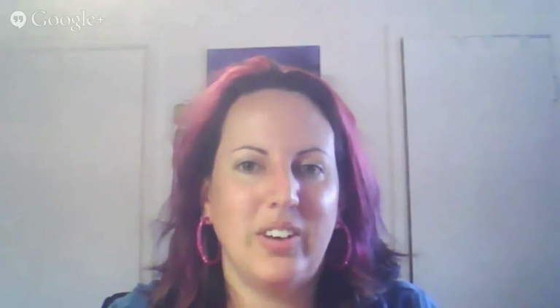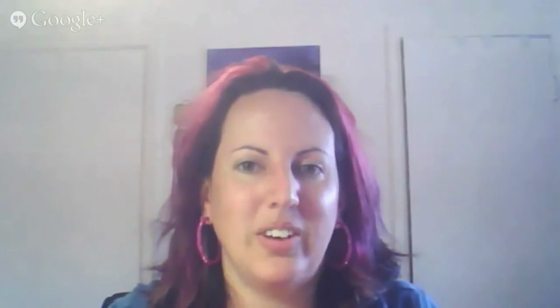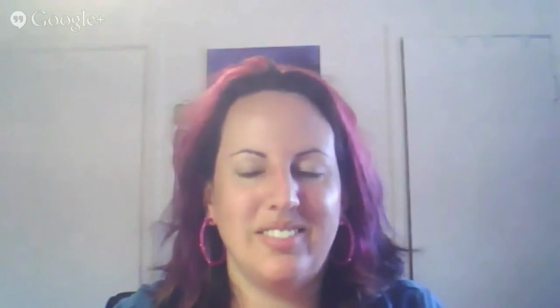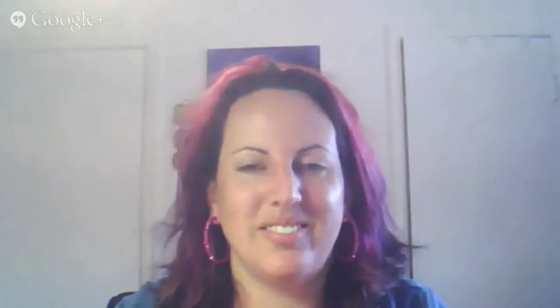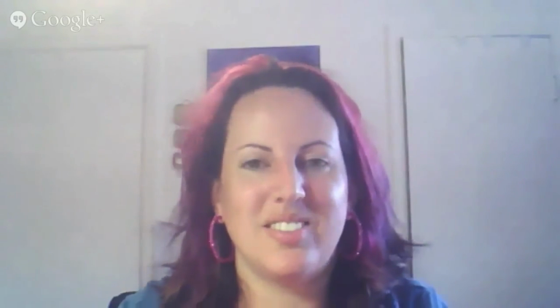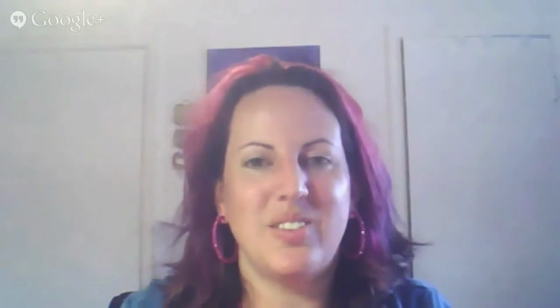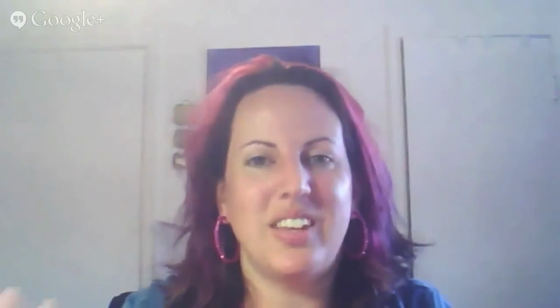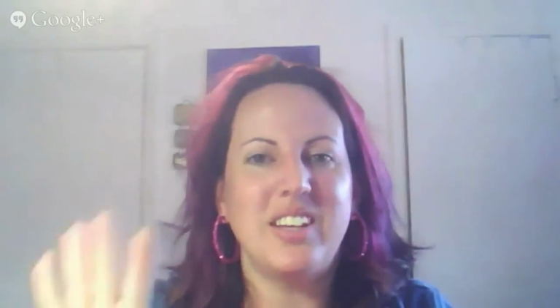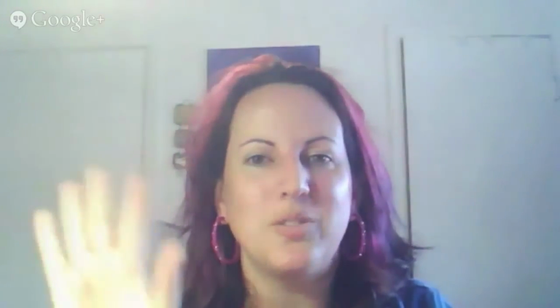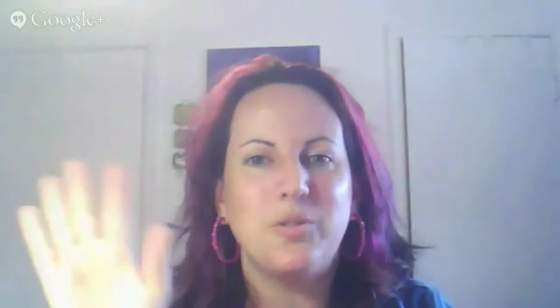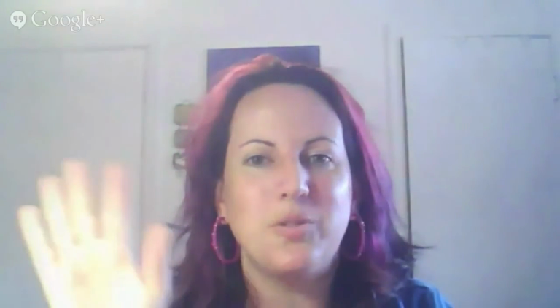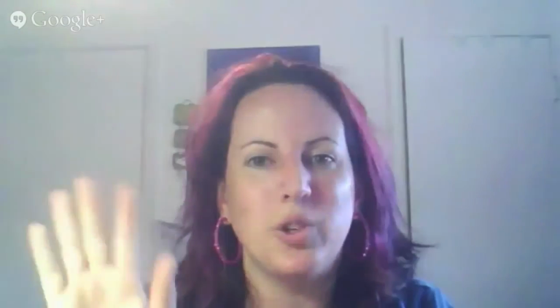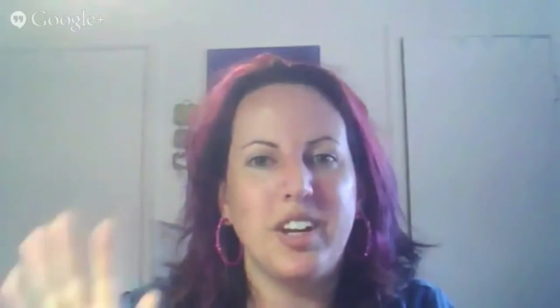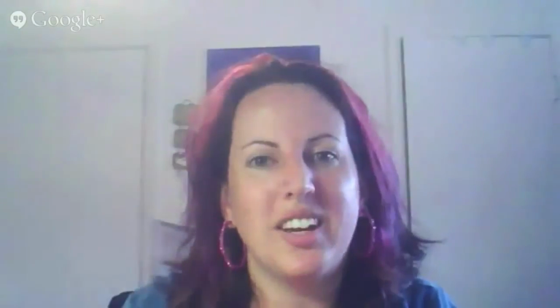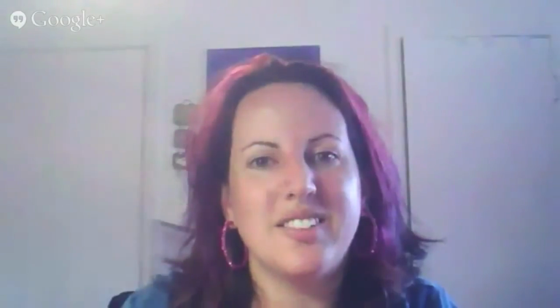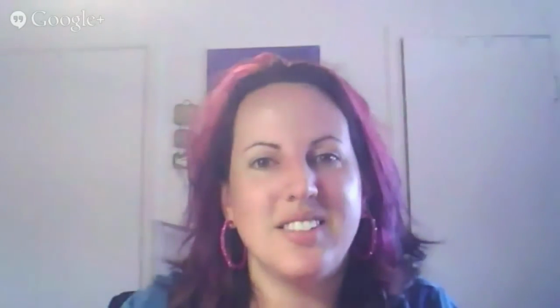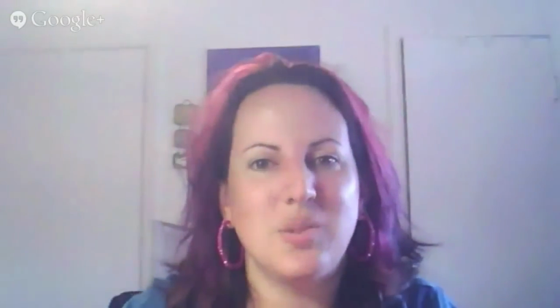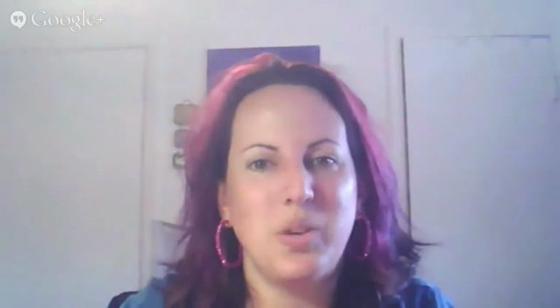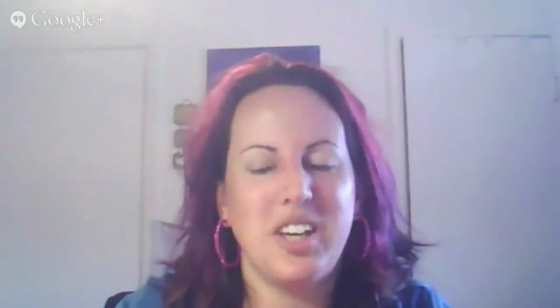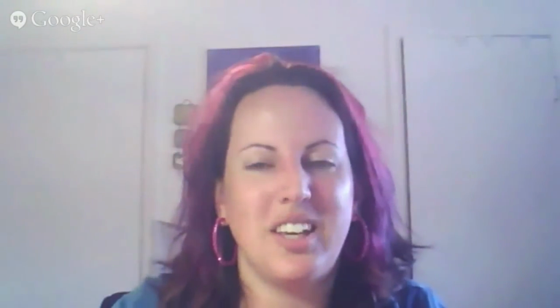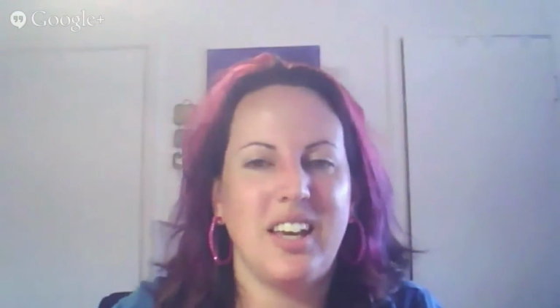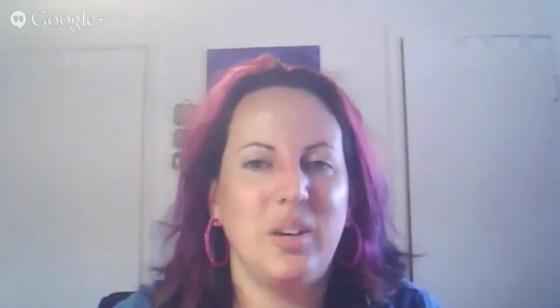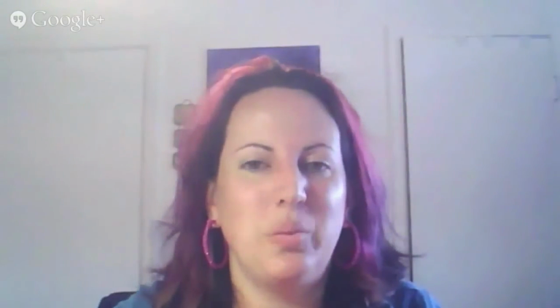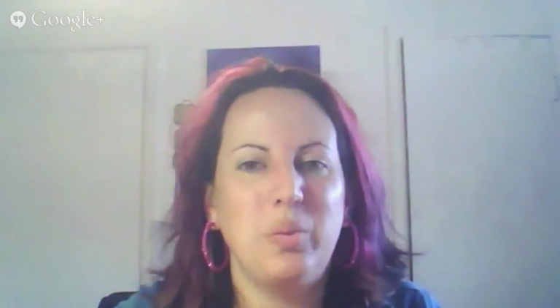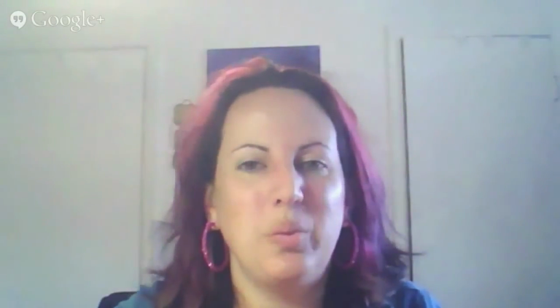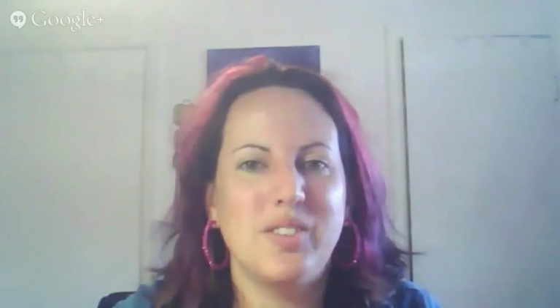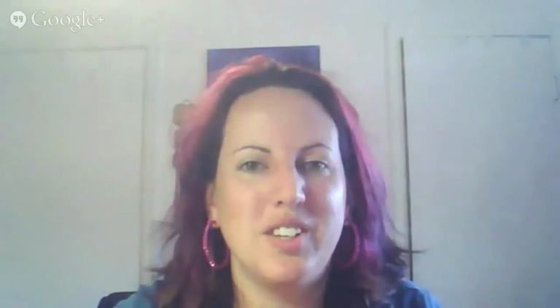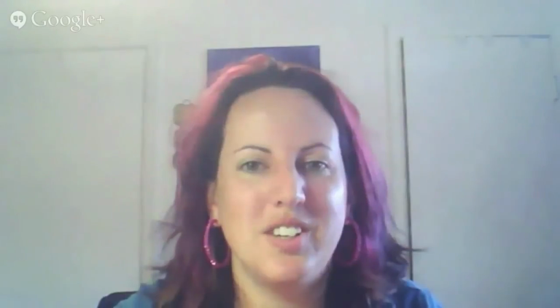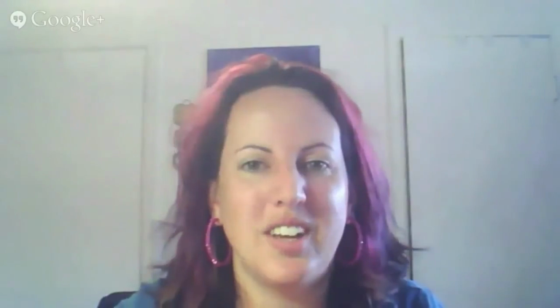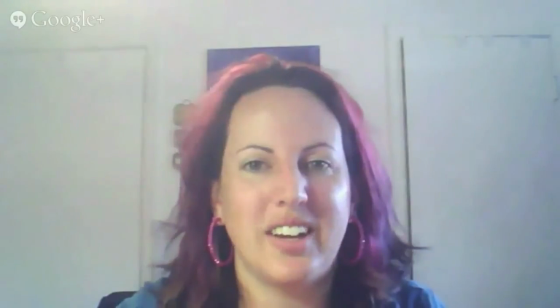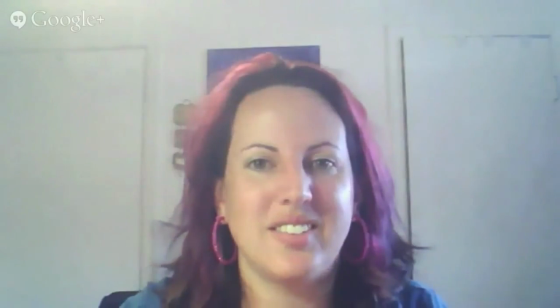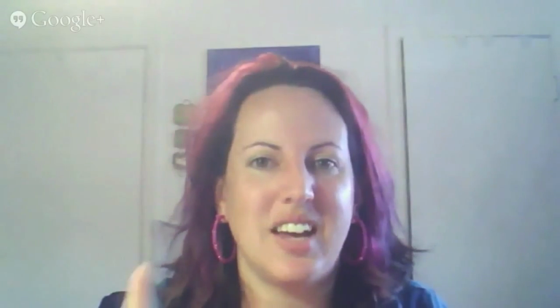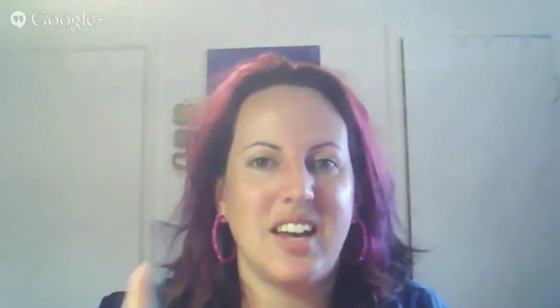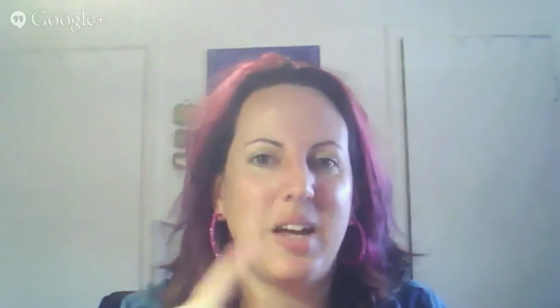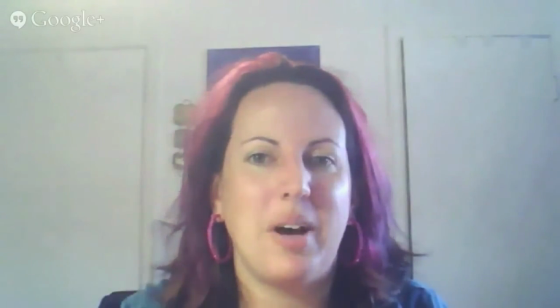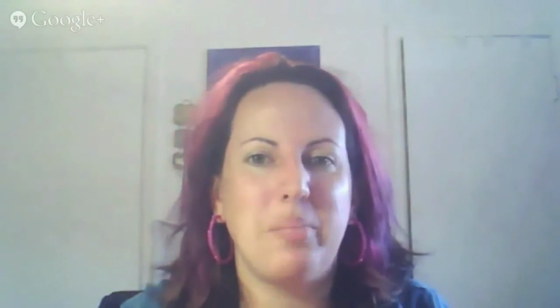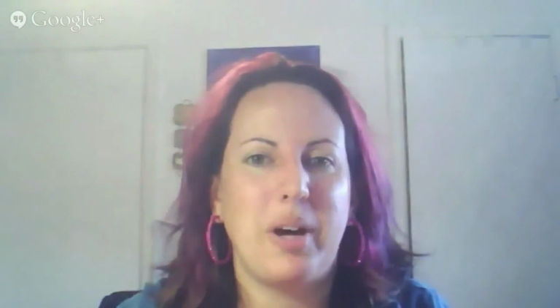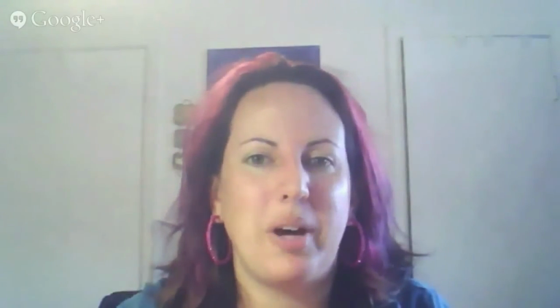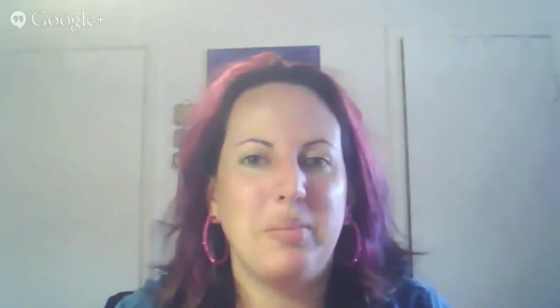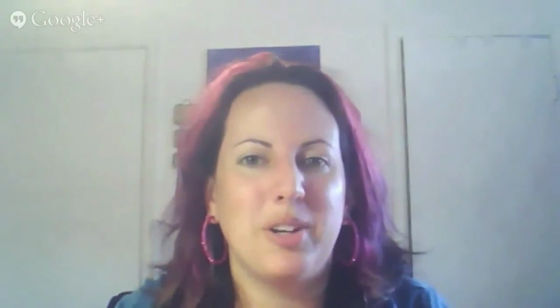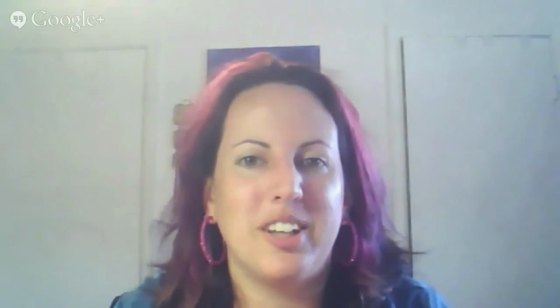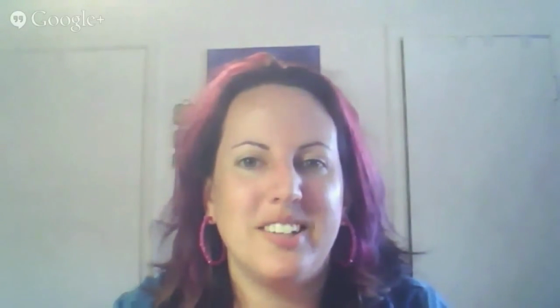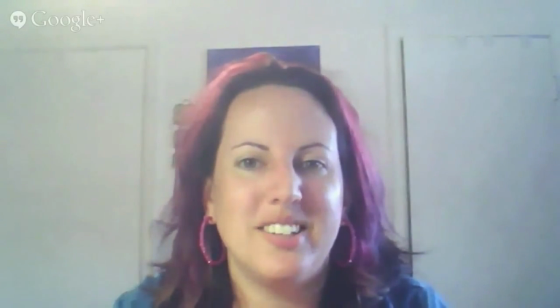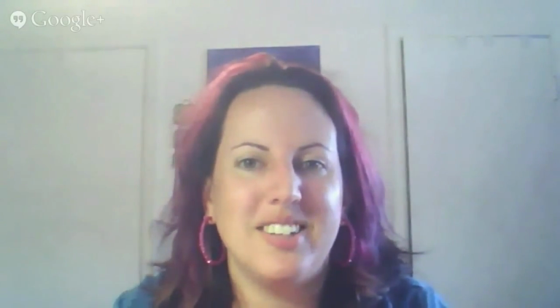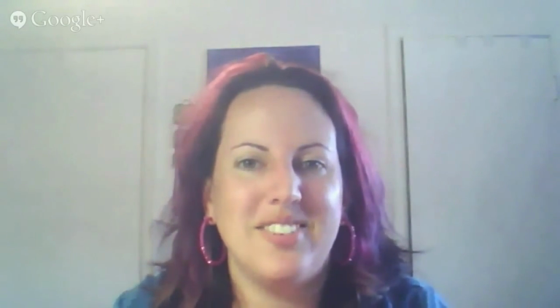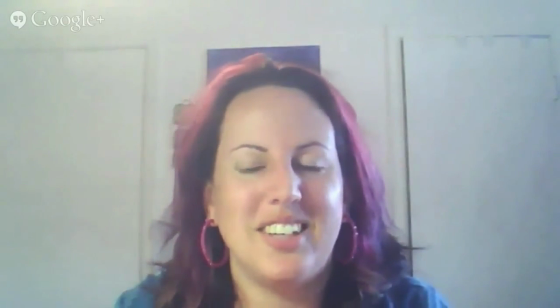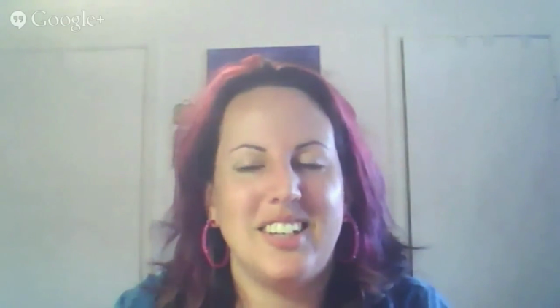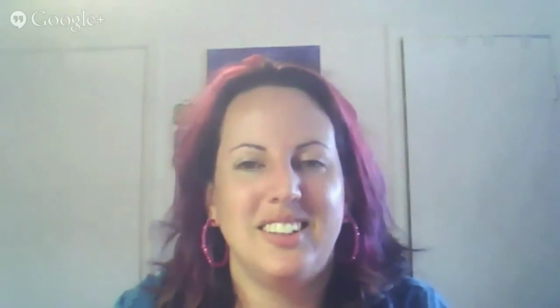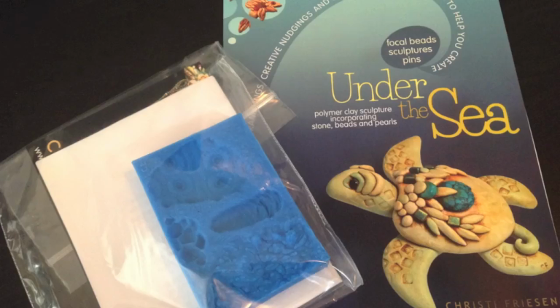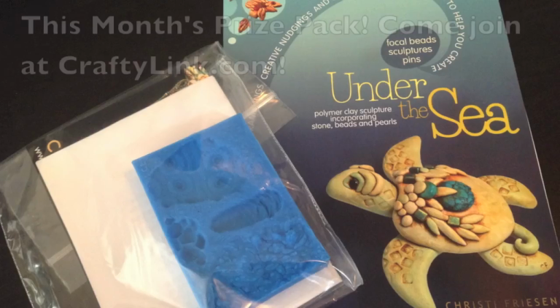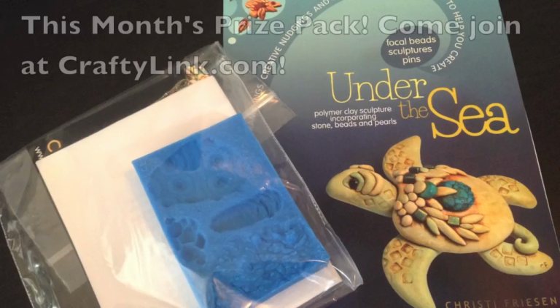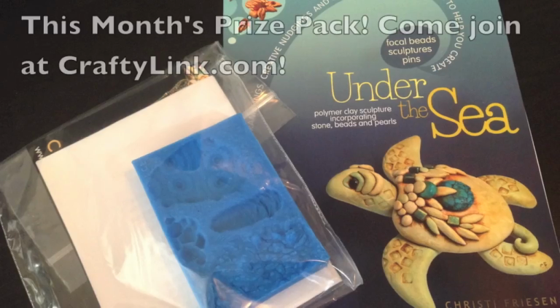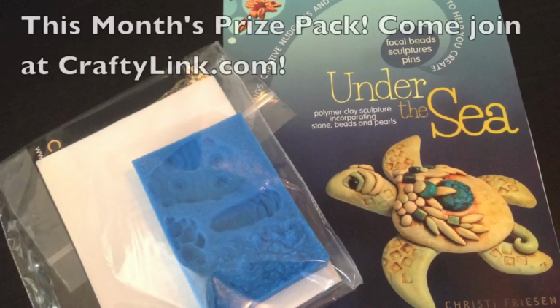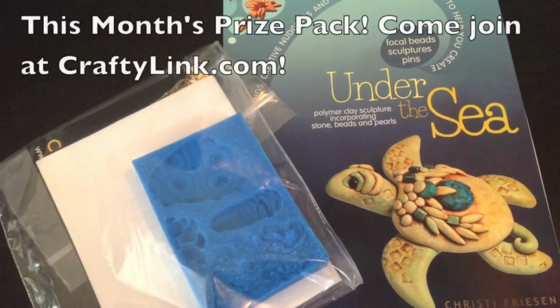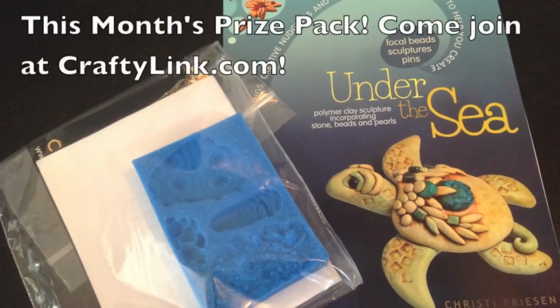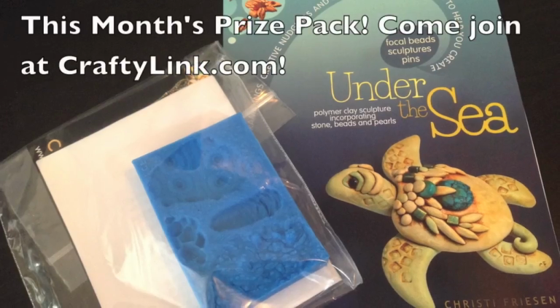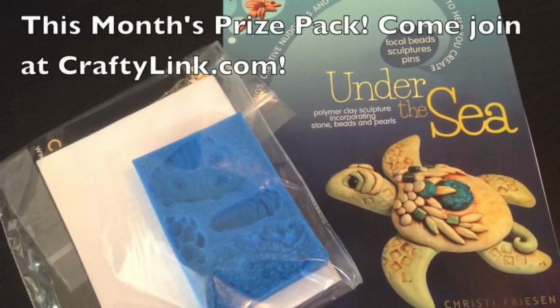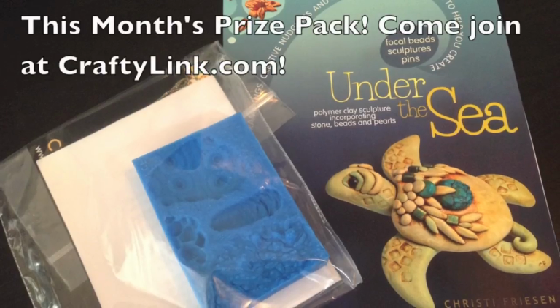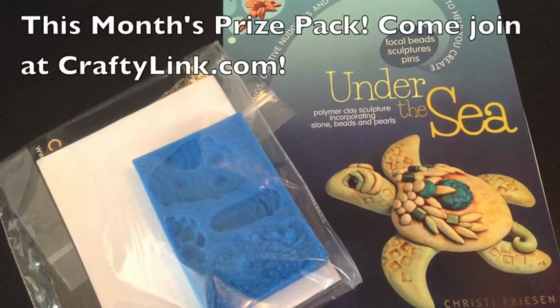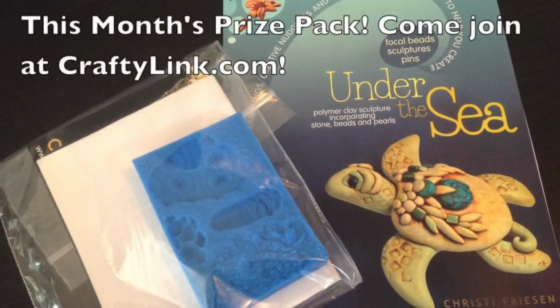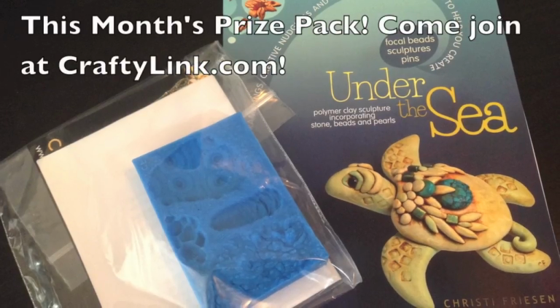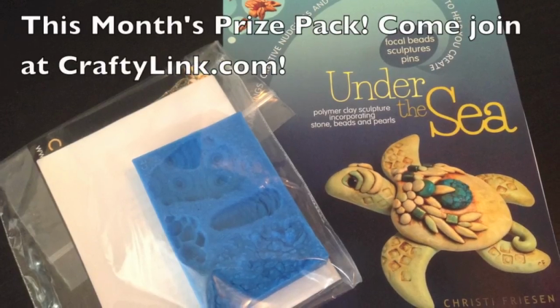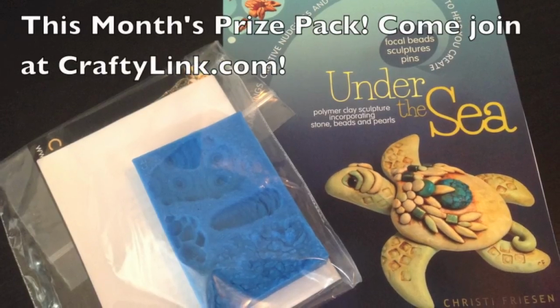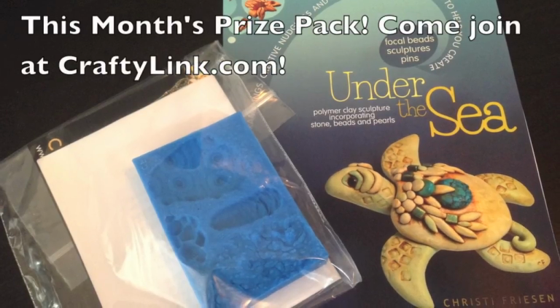Thanks for joining us this week, and we will see you next time on Polymer Clay TV.